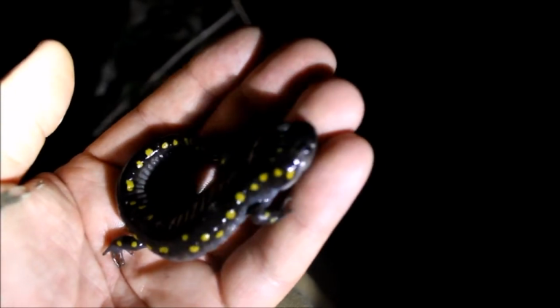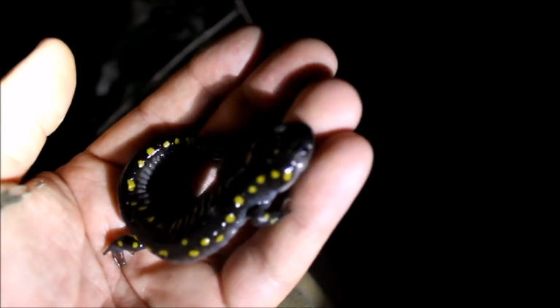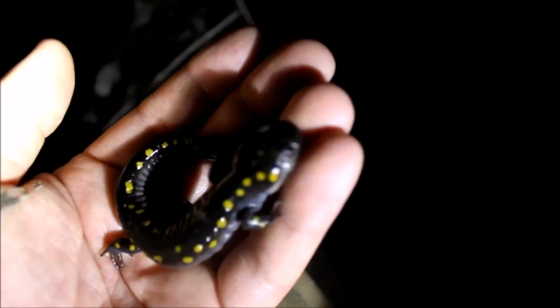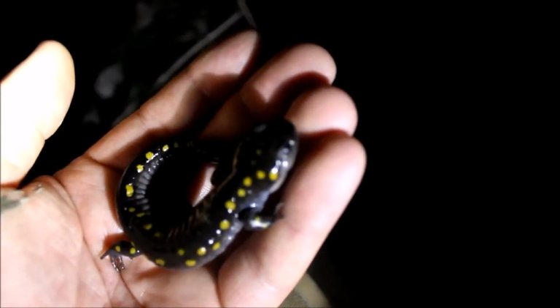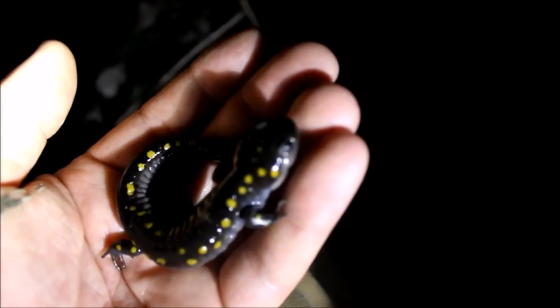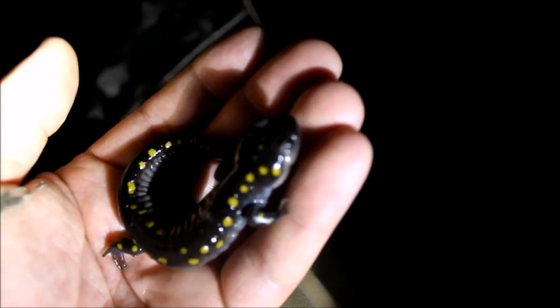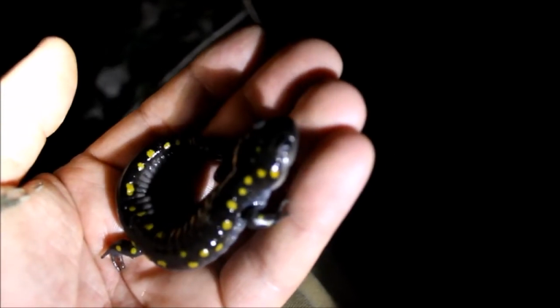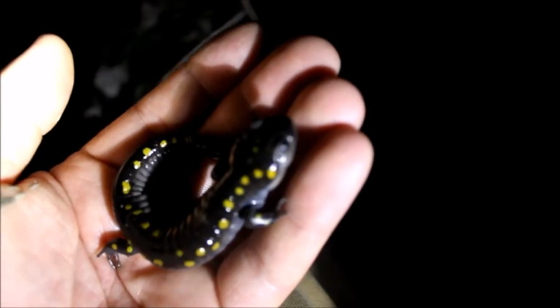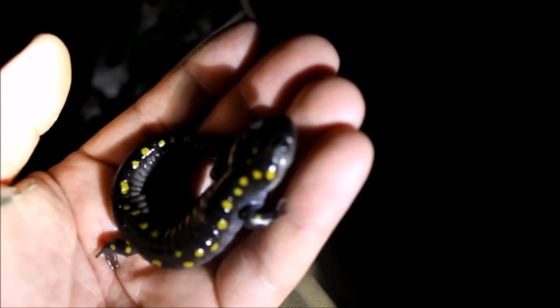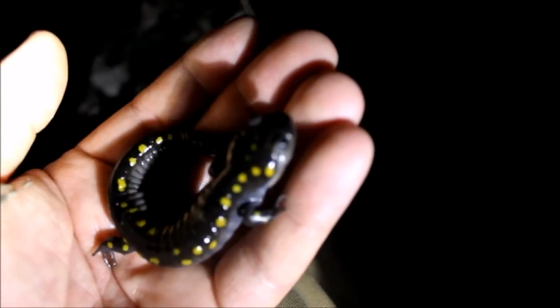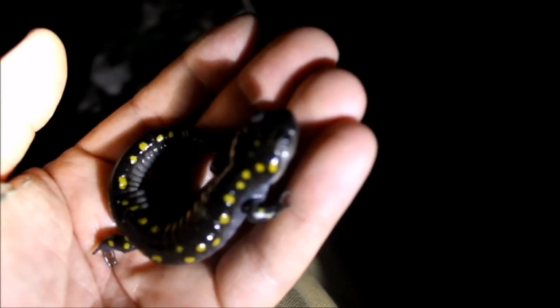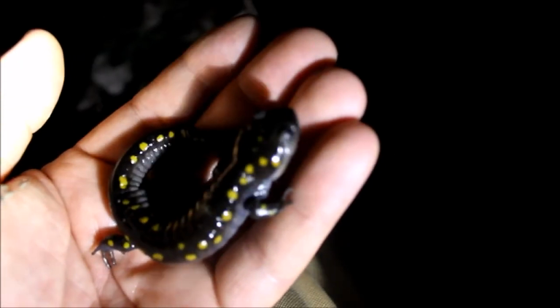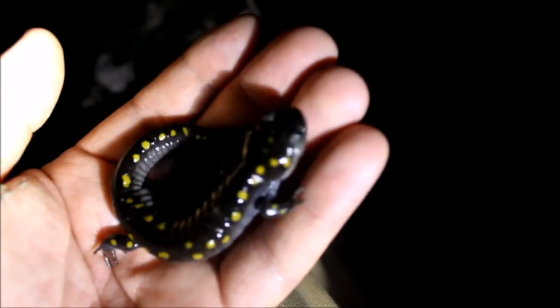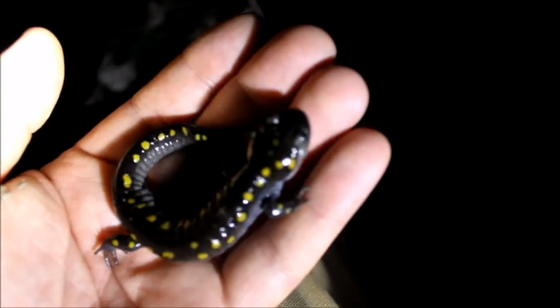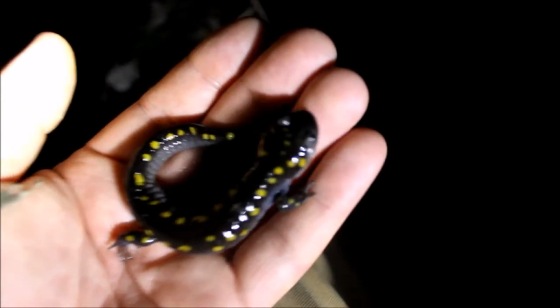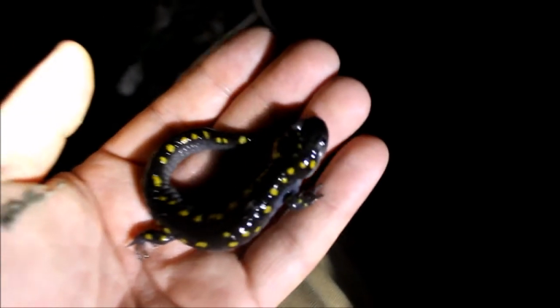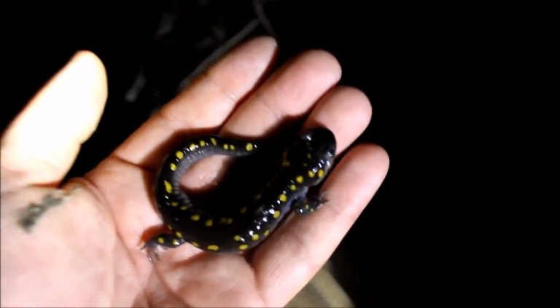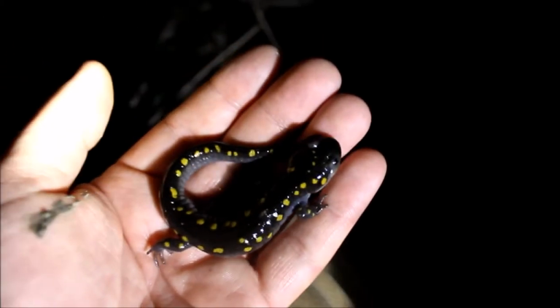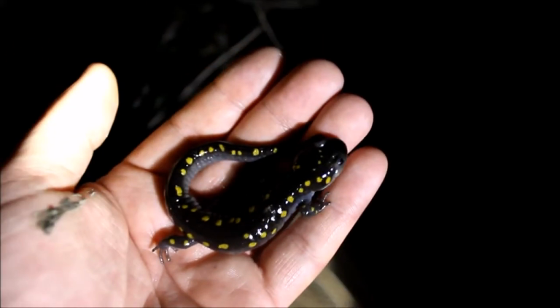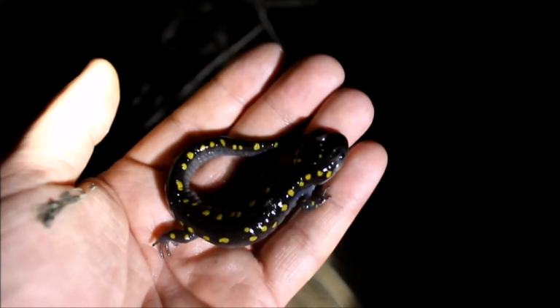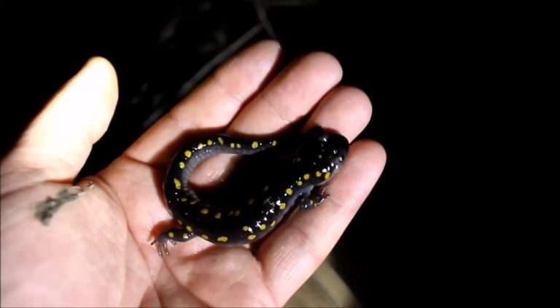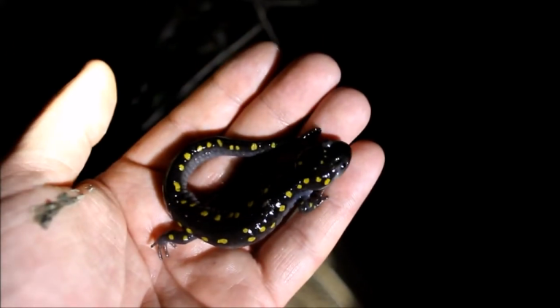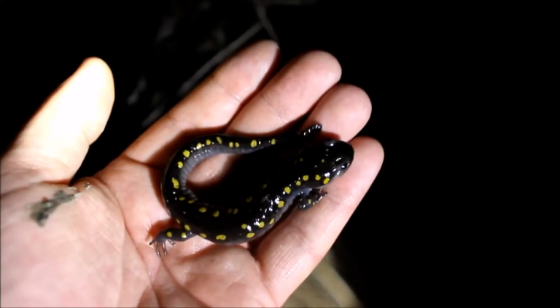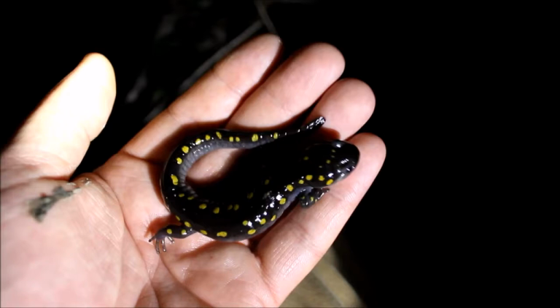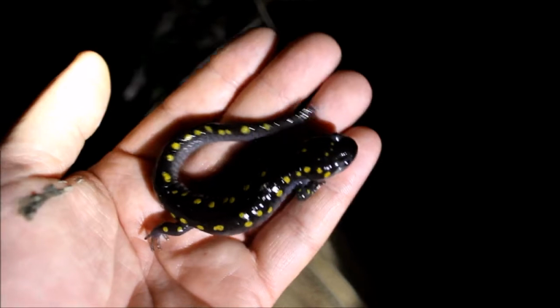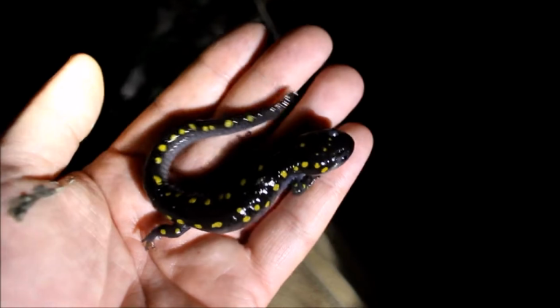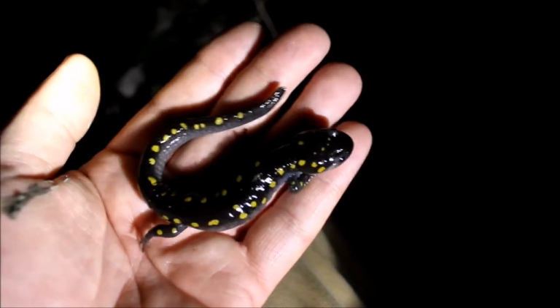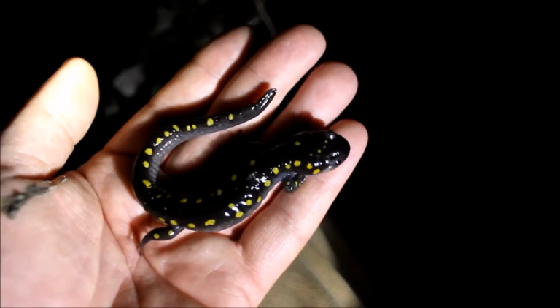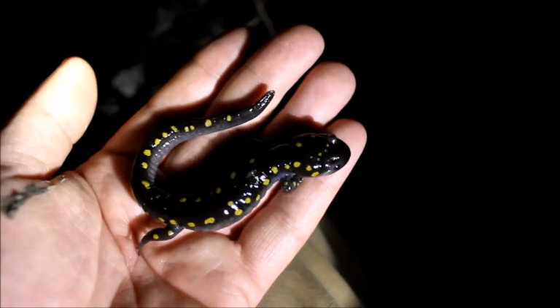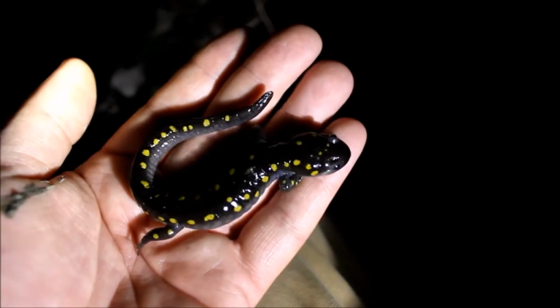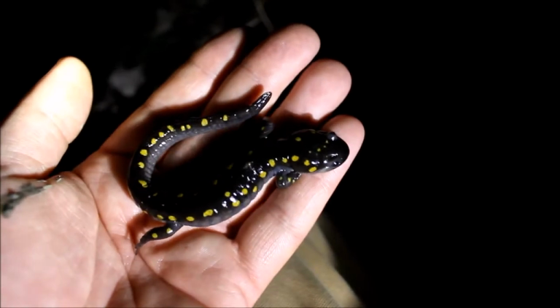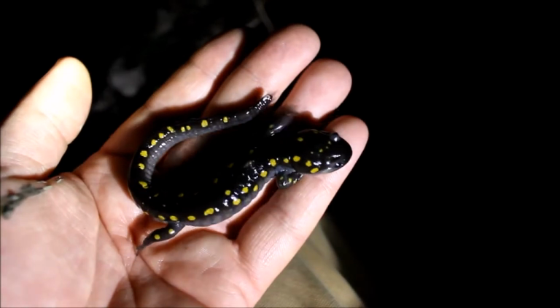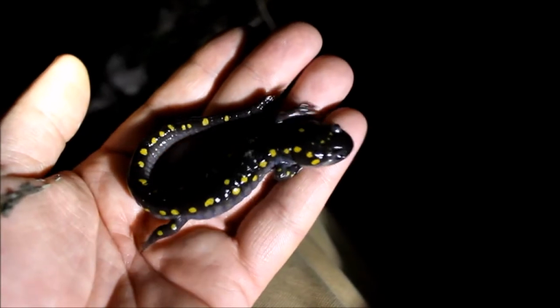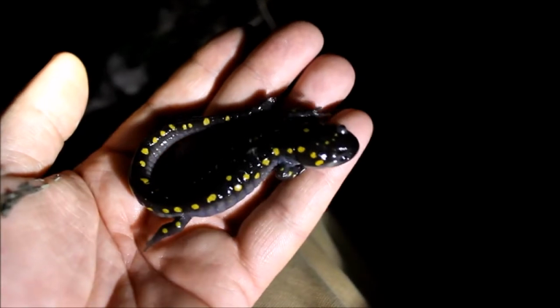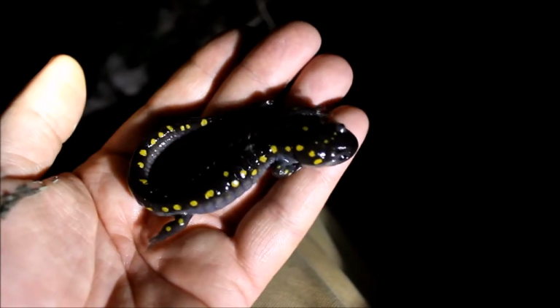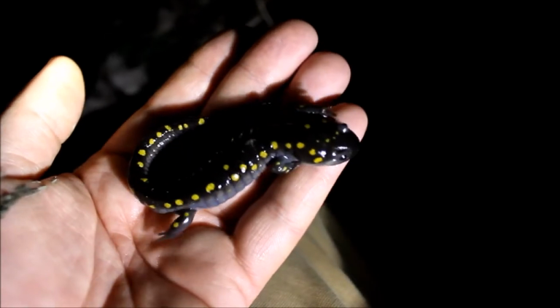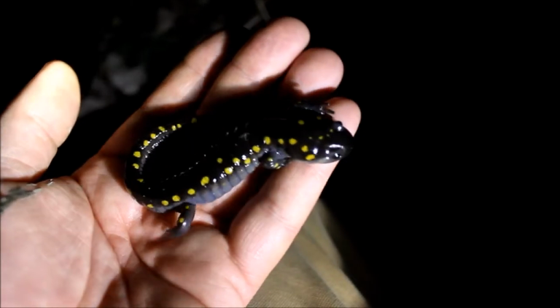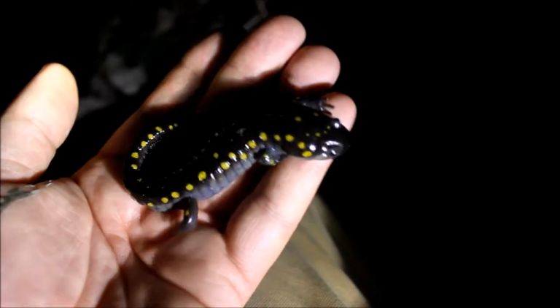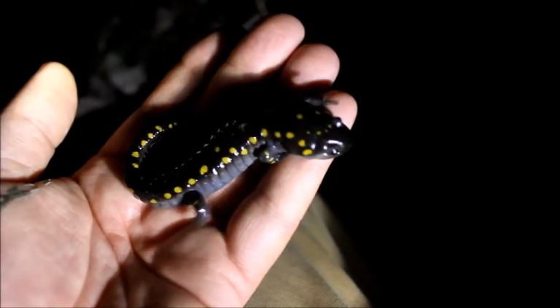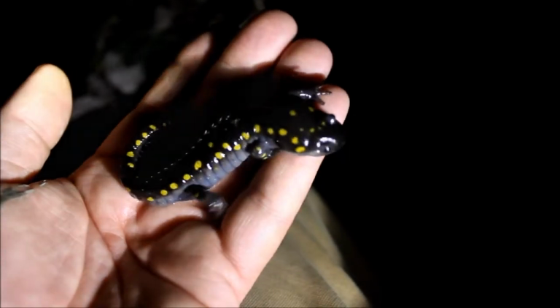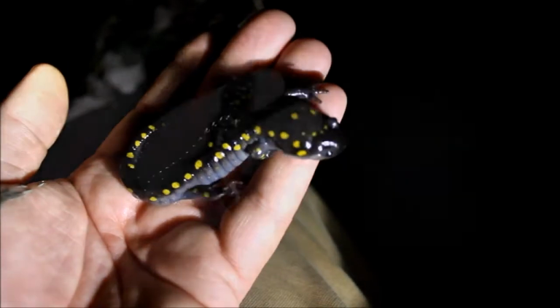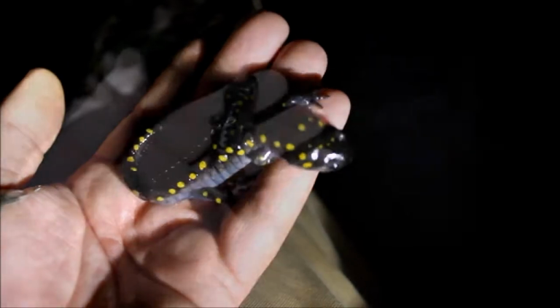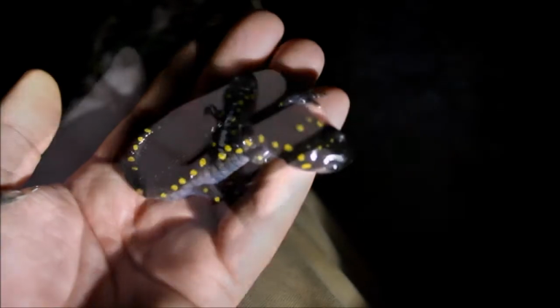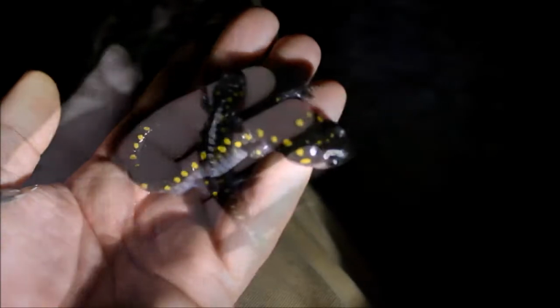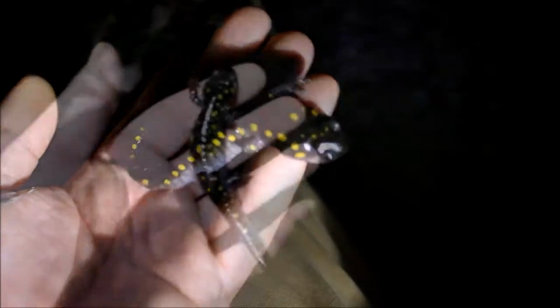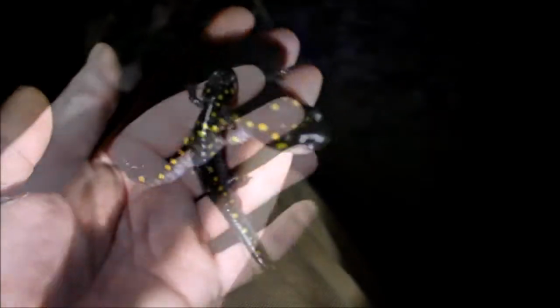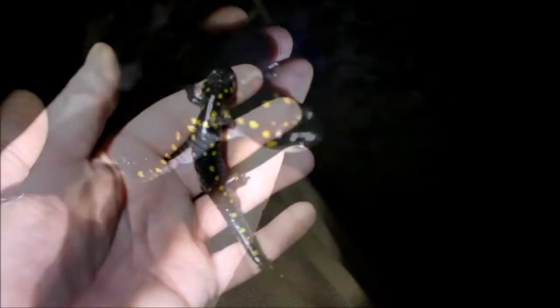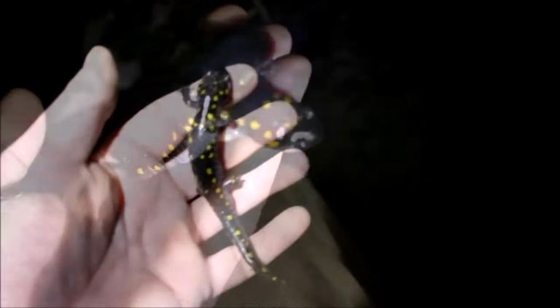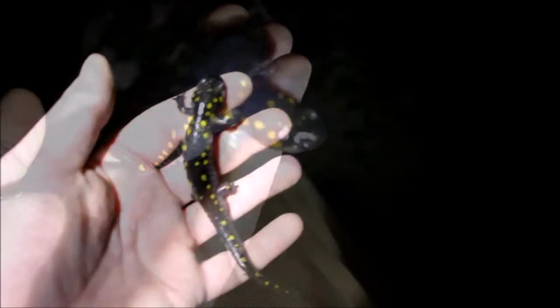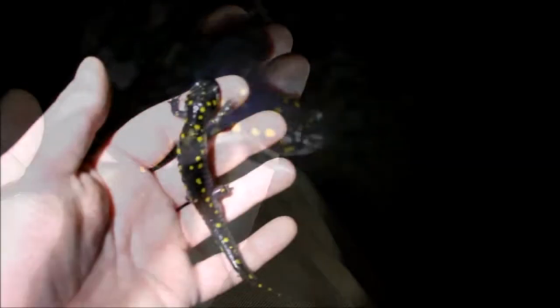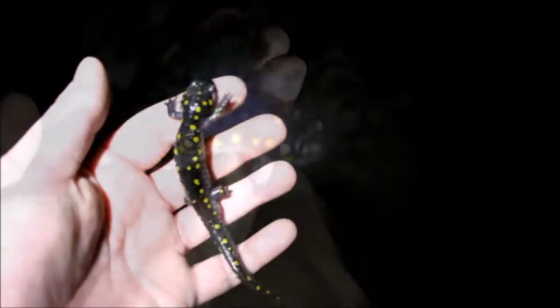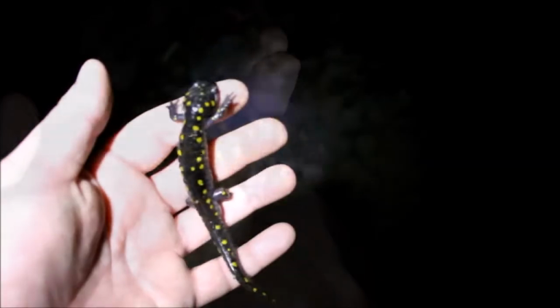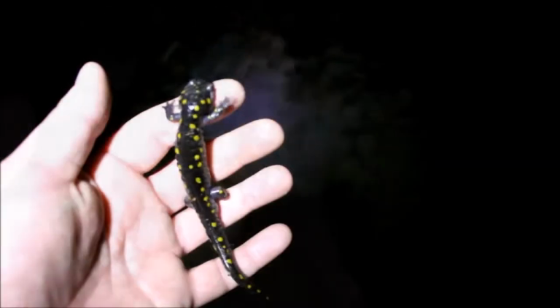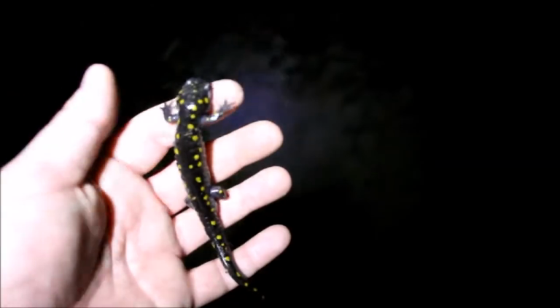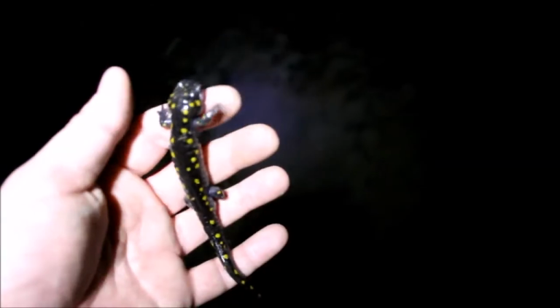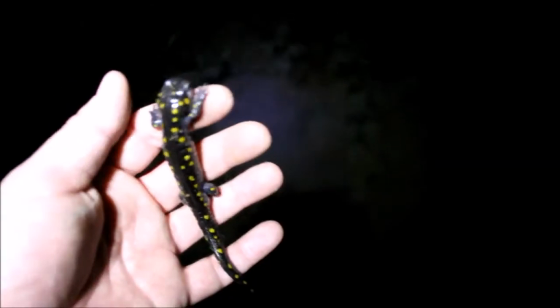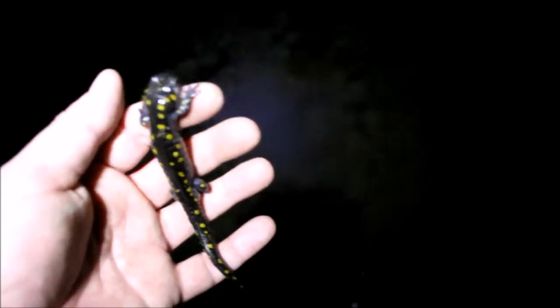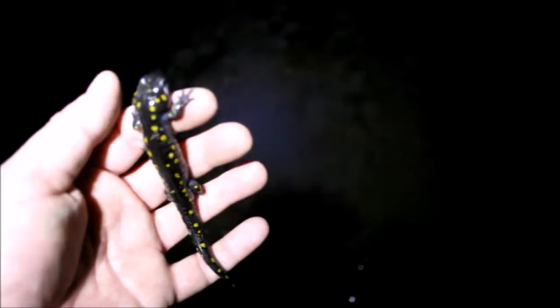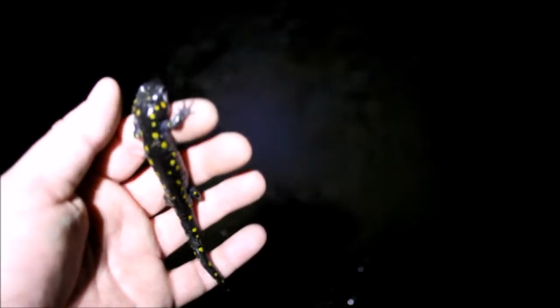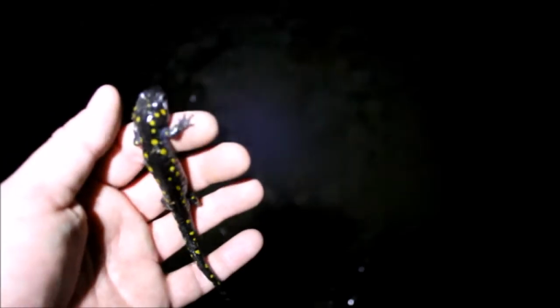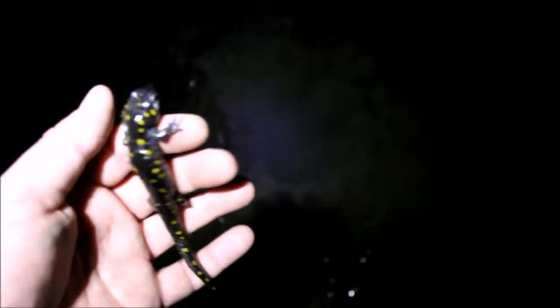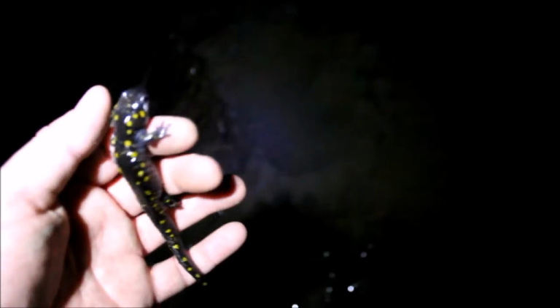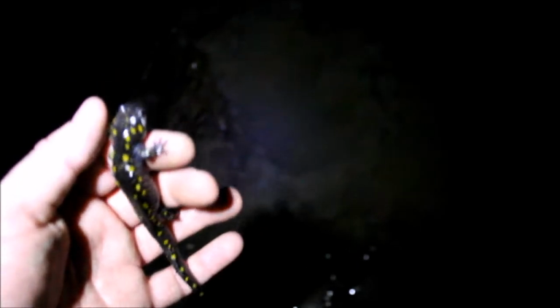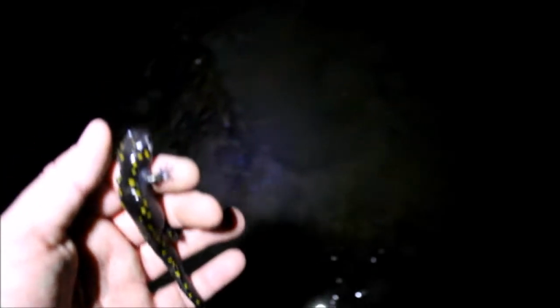All right, so I'm going to get a few pictures and throw him back in. All right, time to put this guy back where we found him.